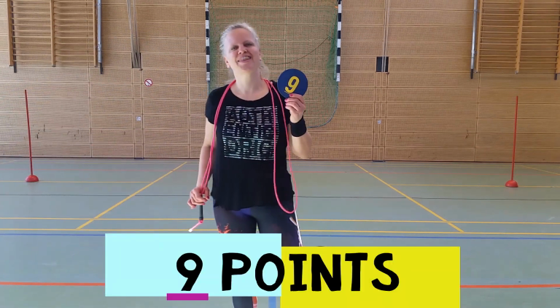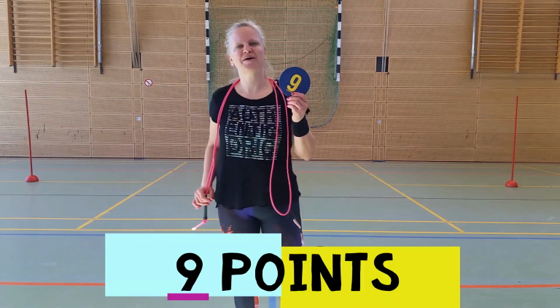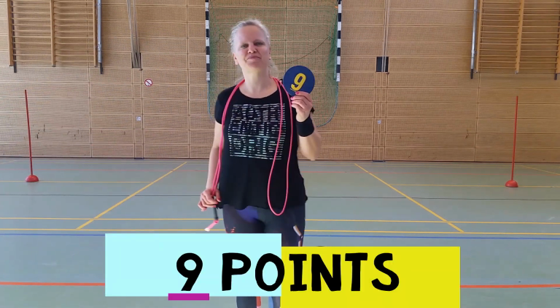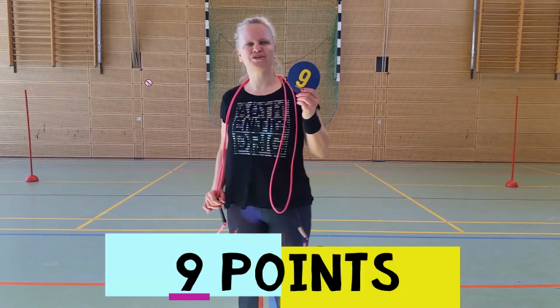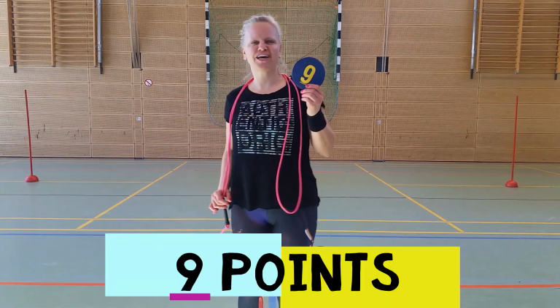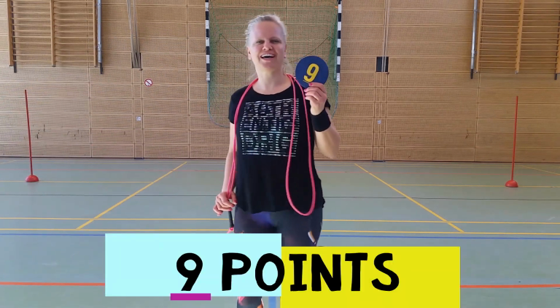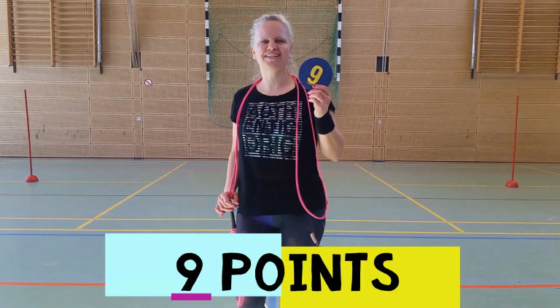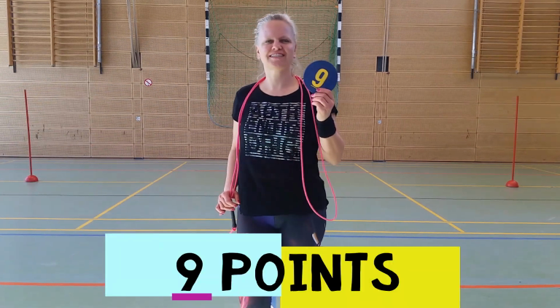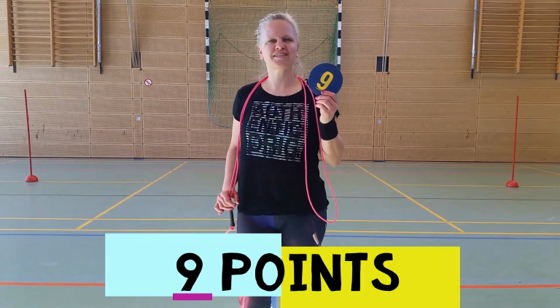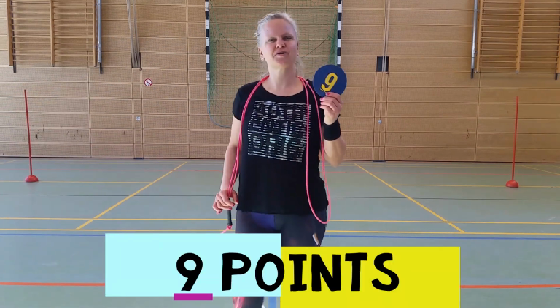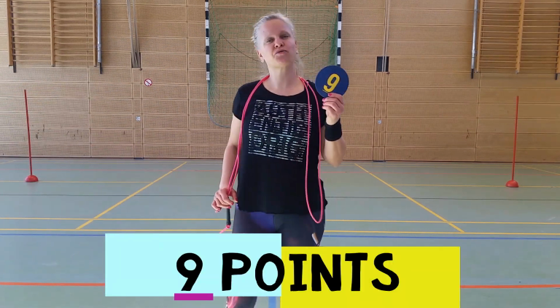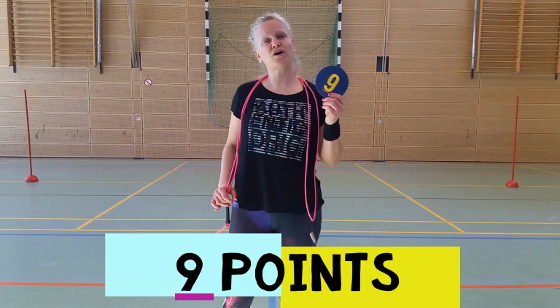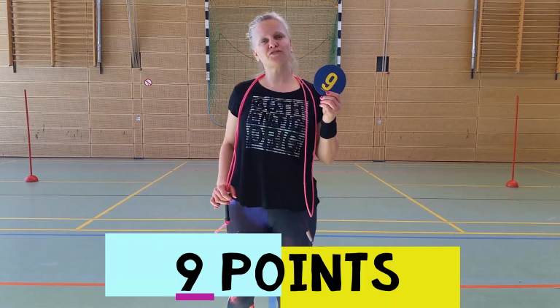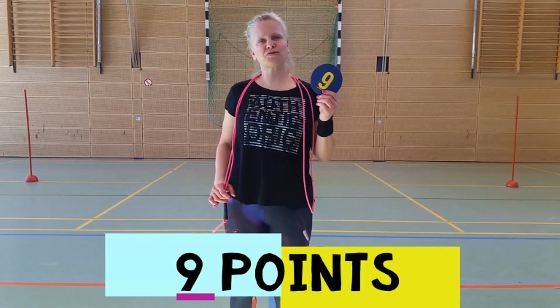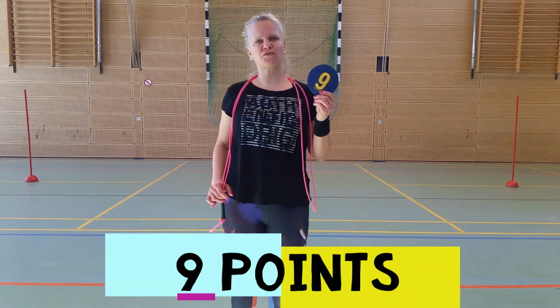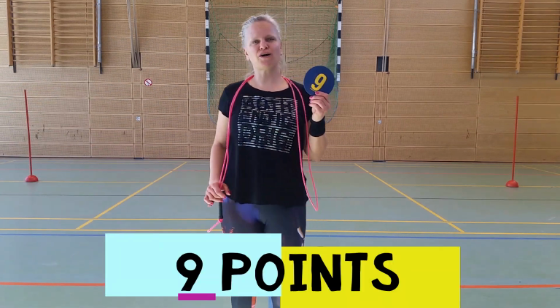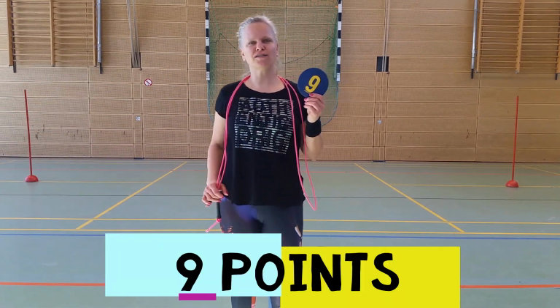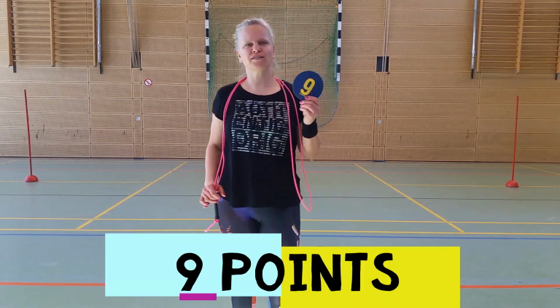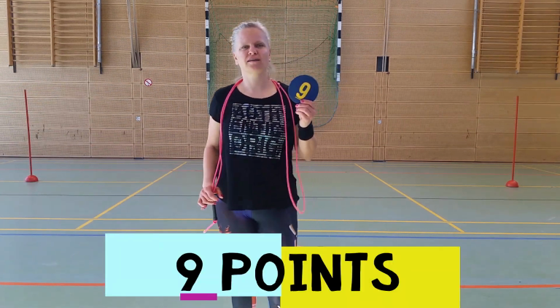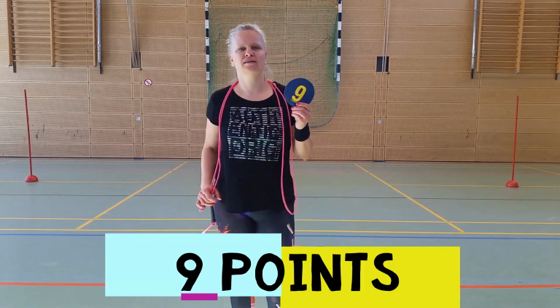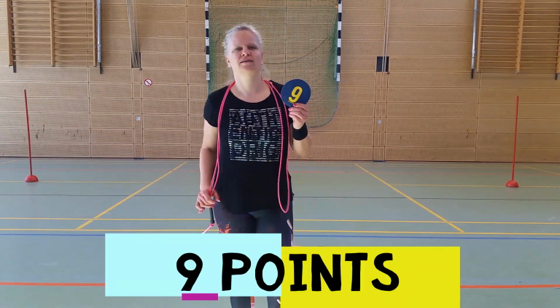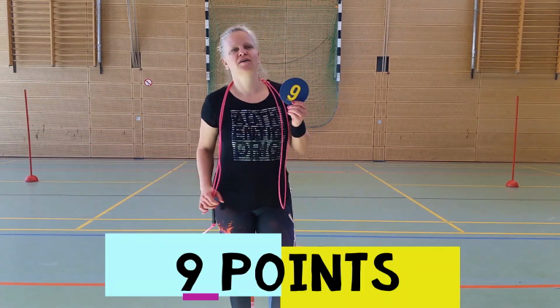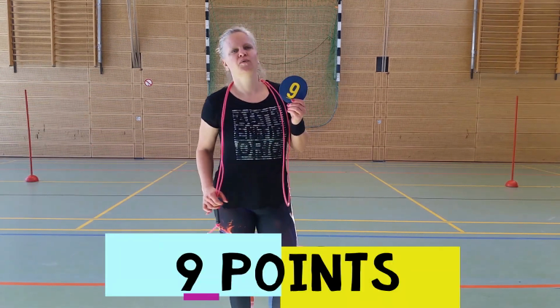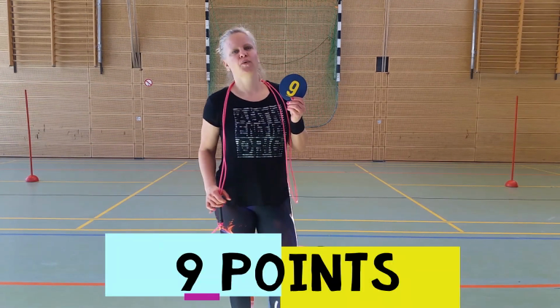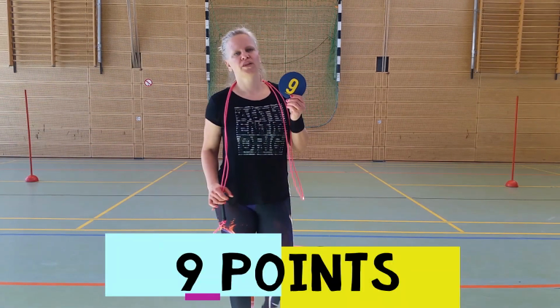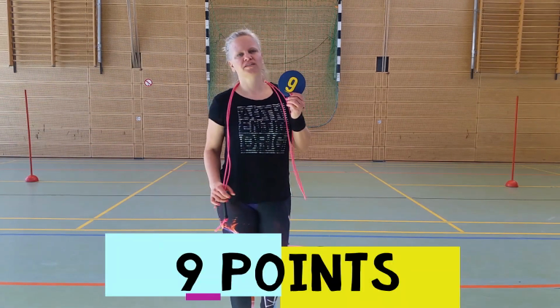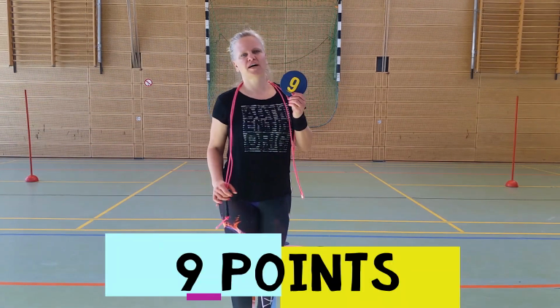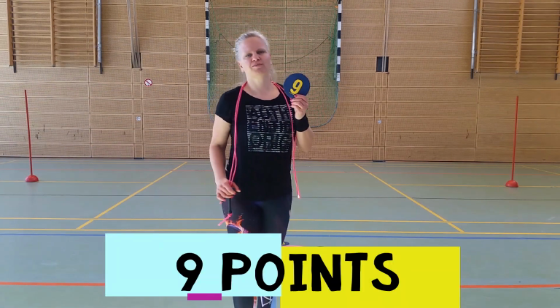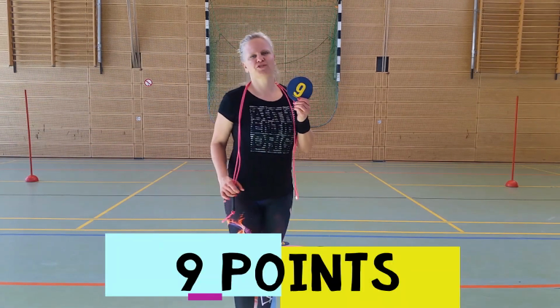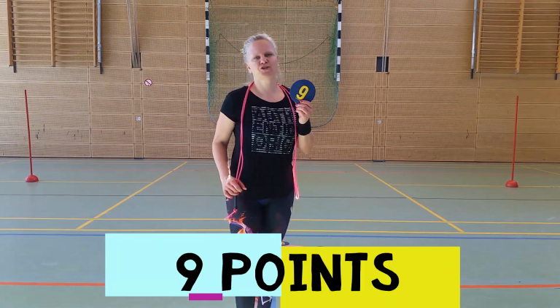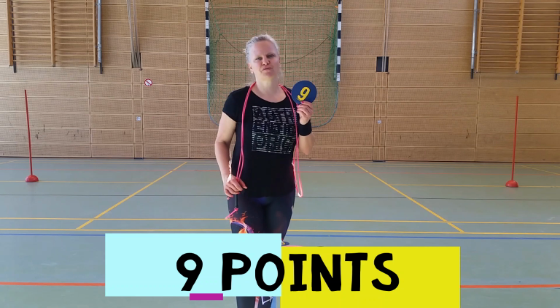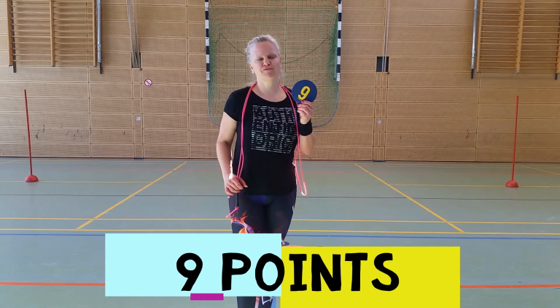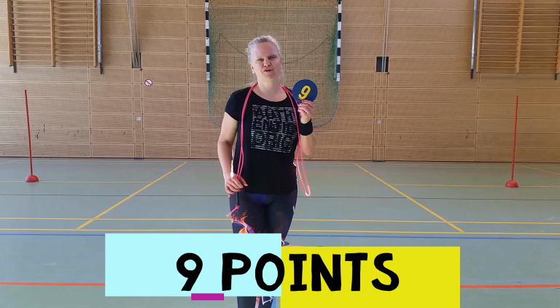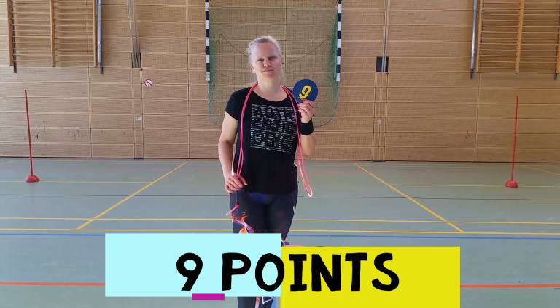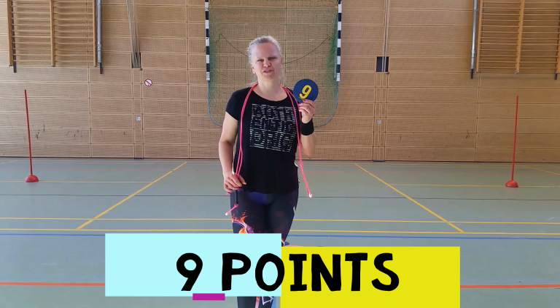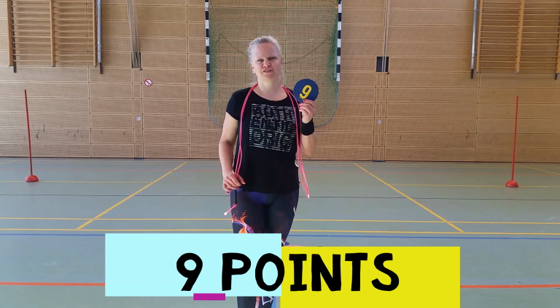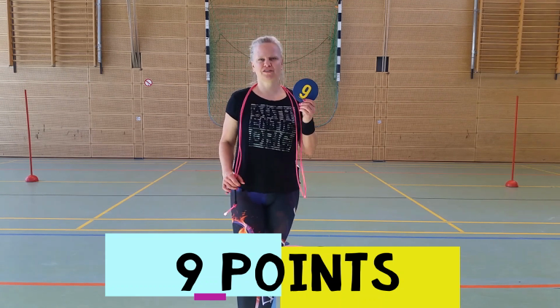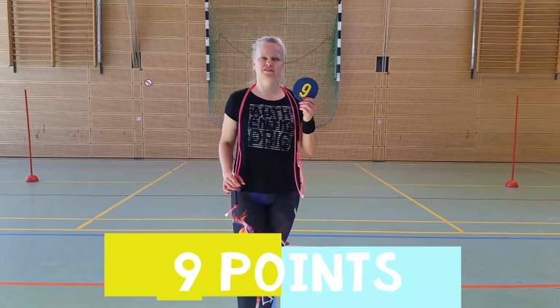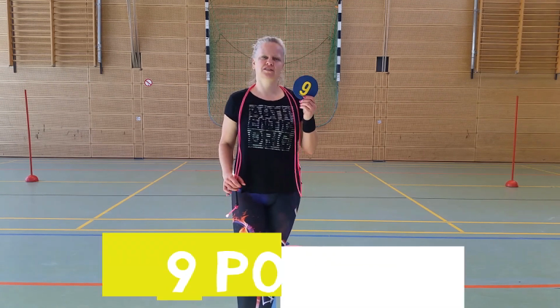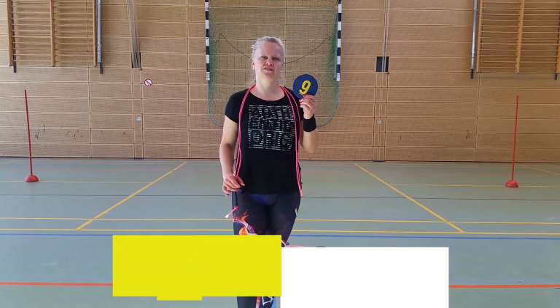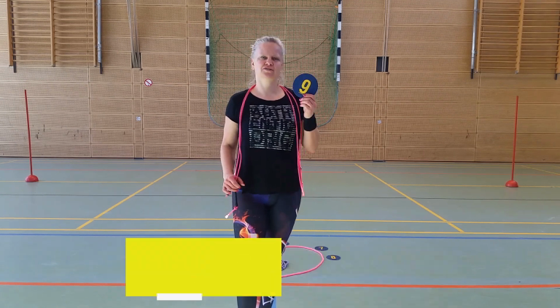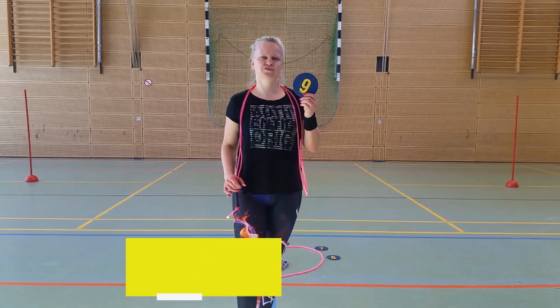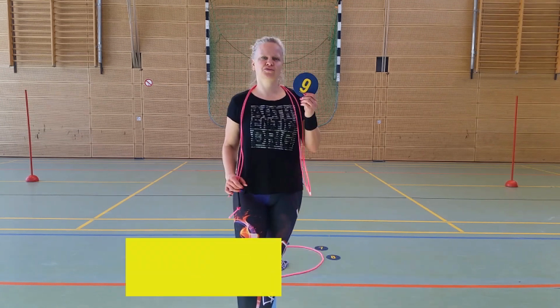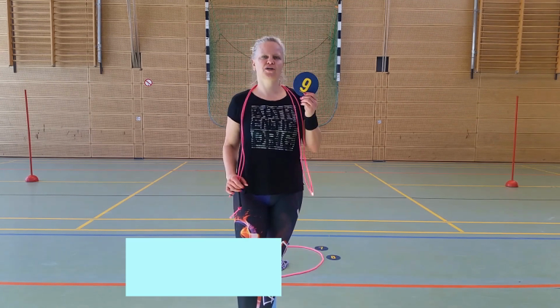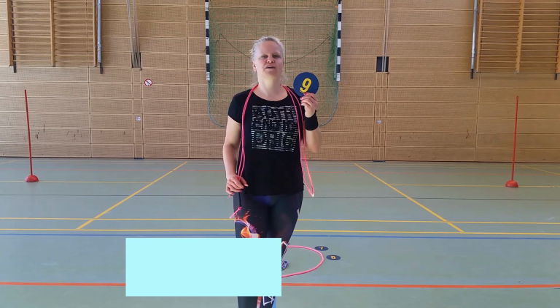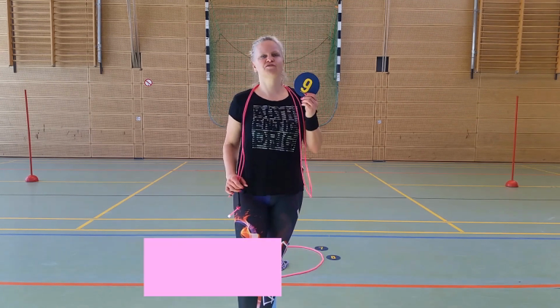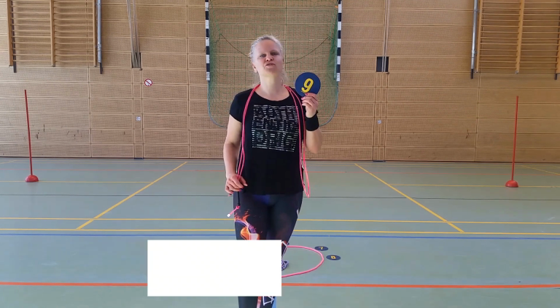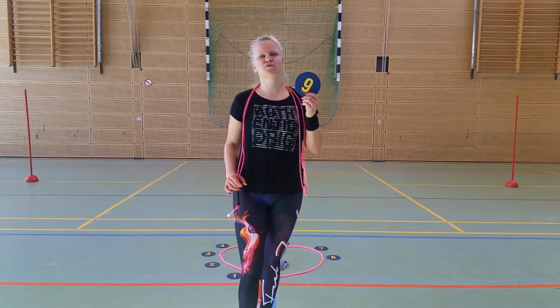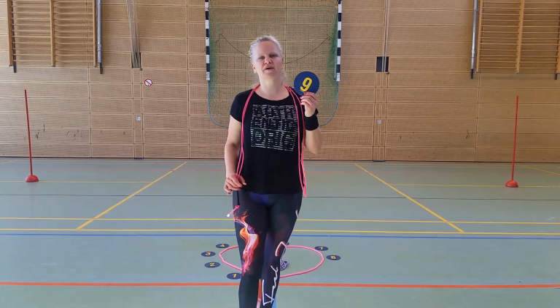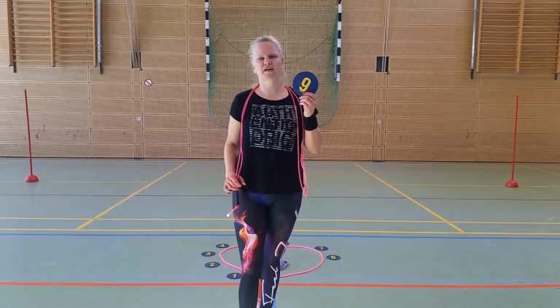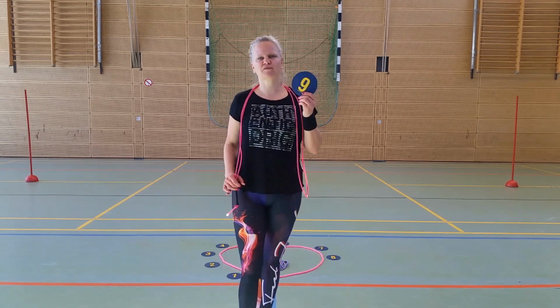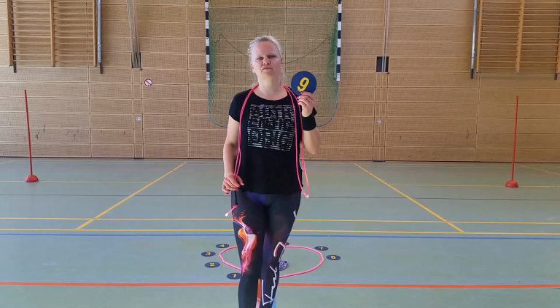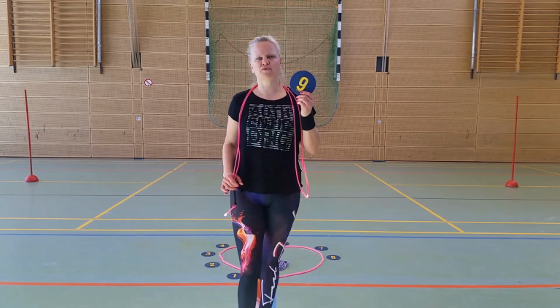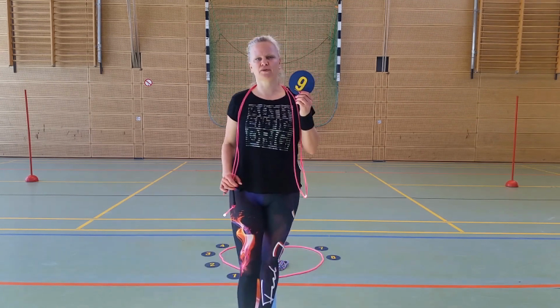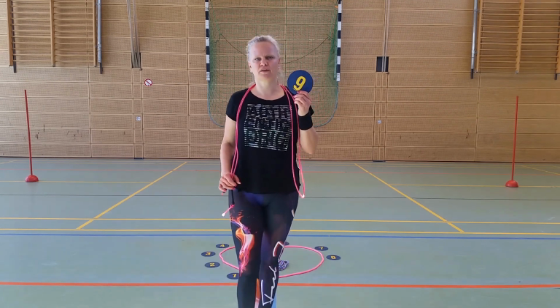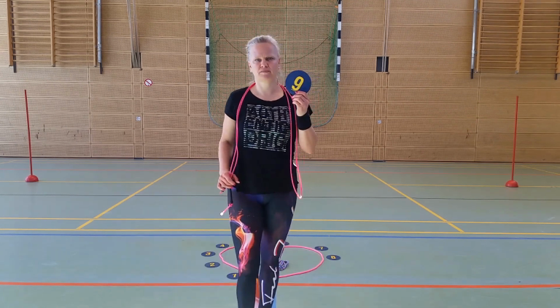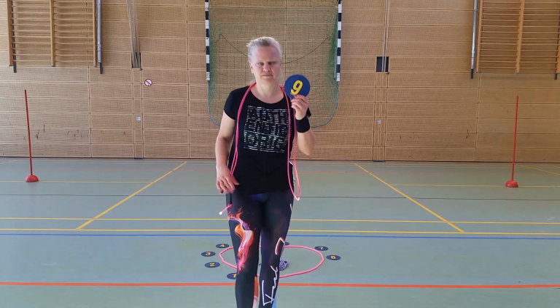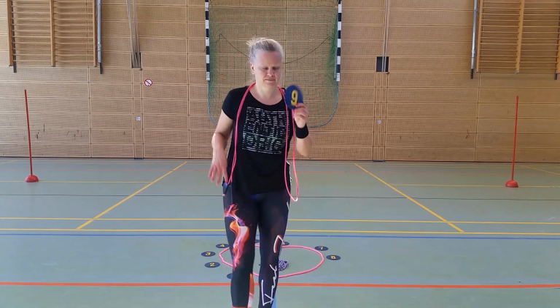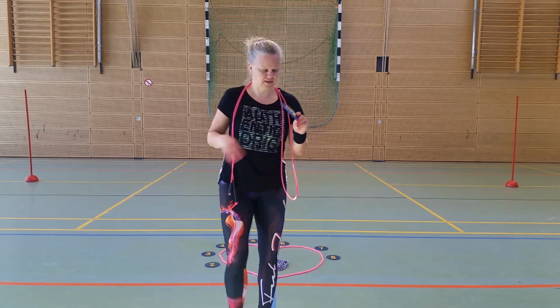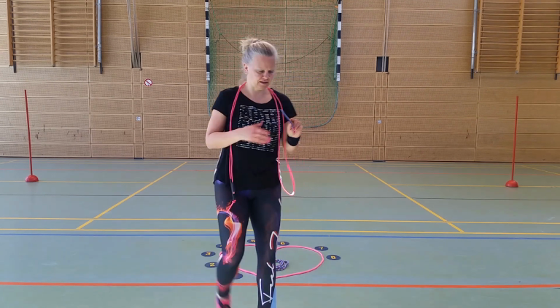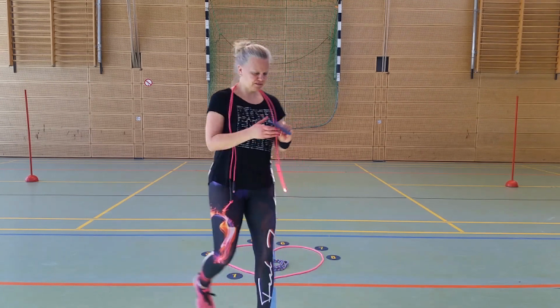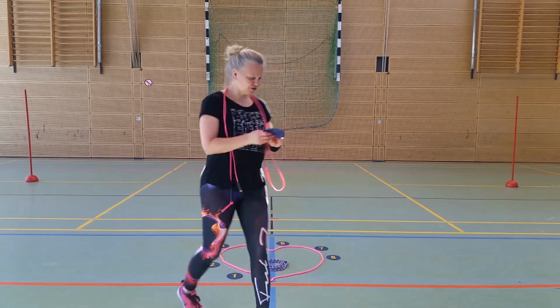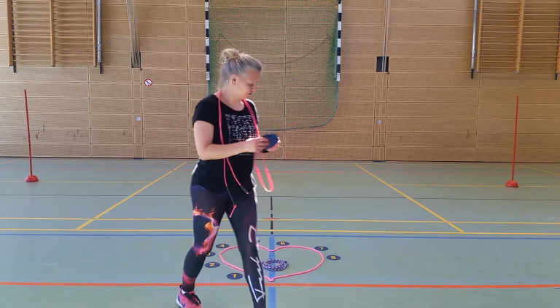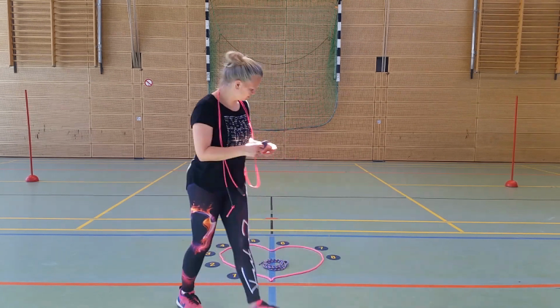Number nine is the cross cross with a double jump forward, and here too you have to go back and forth. Have a look.